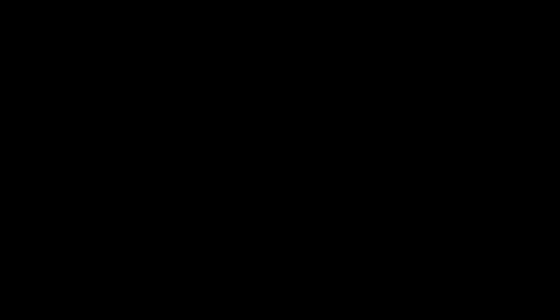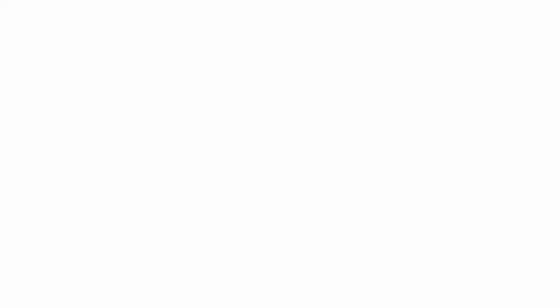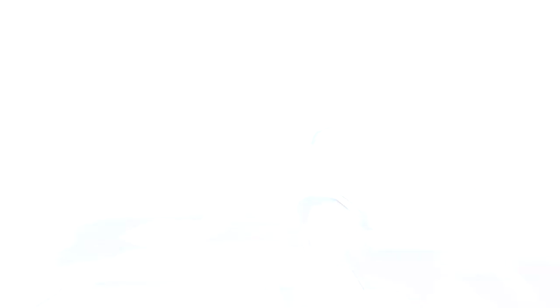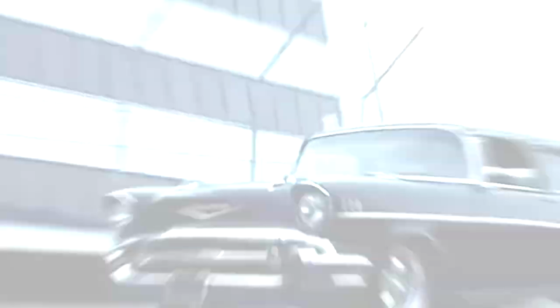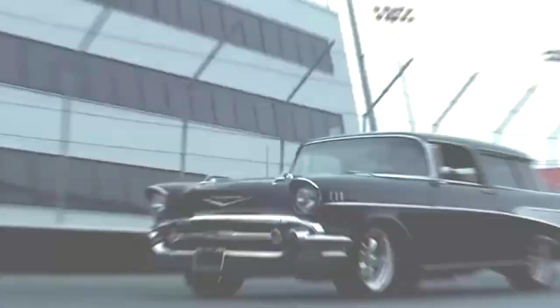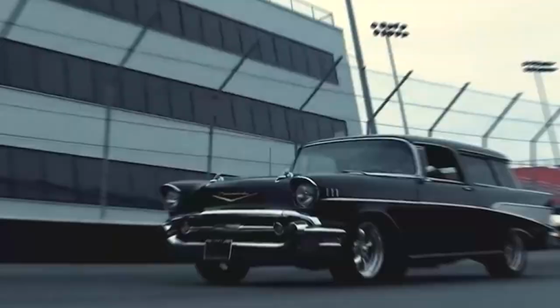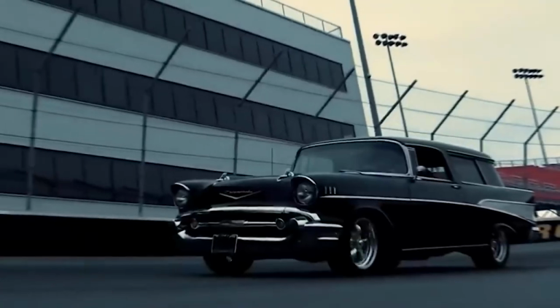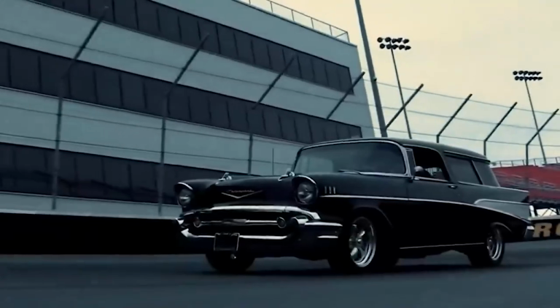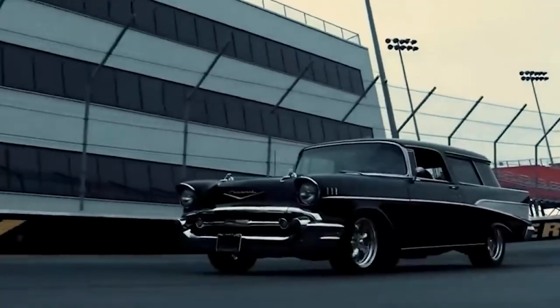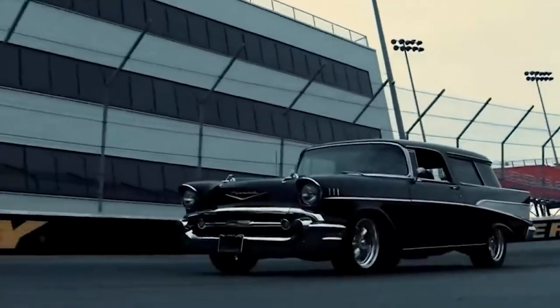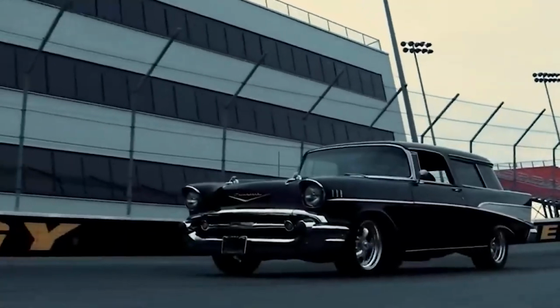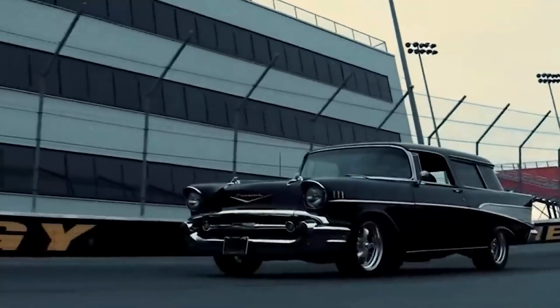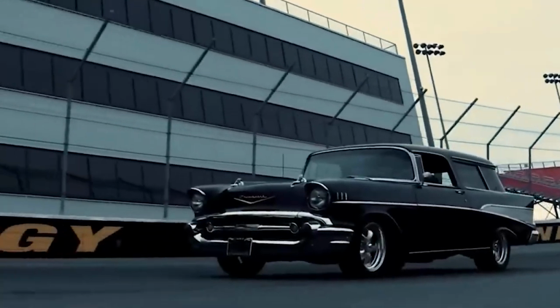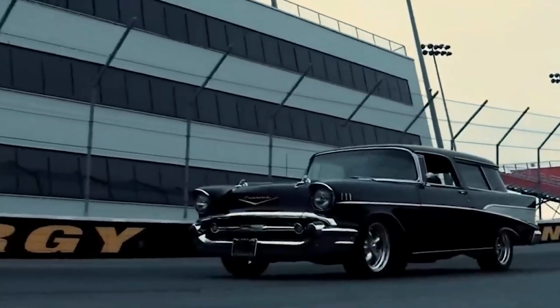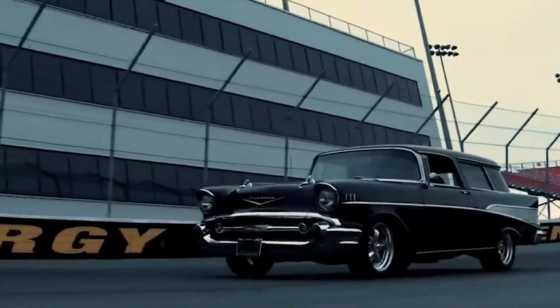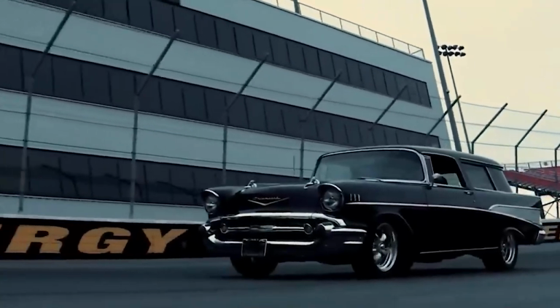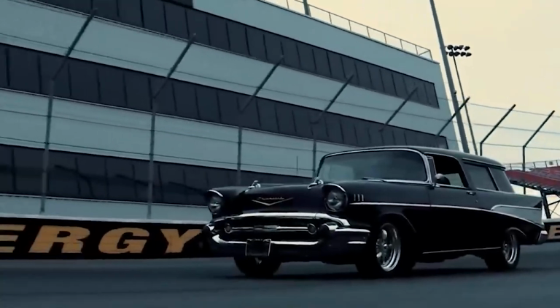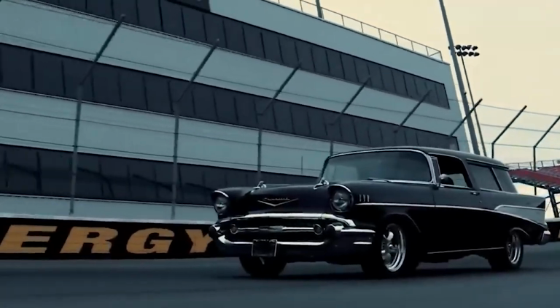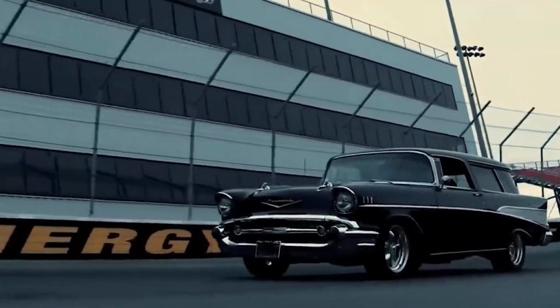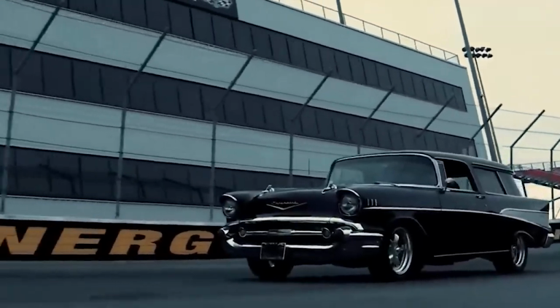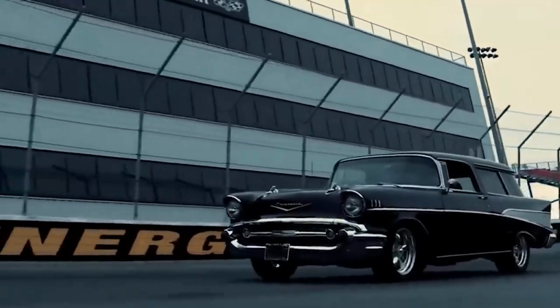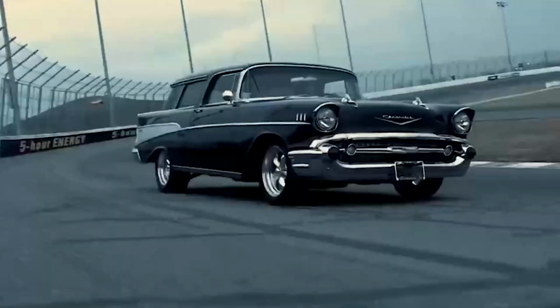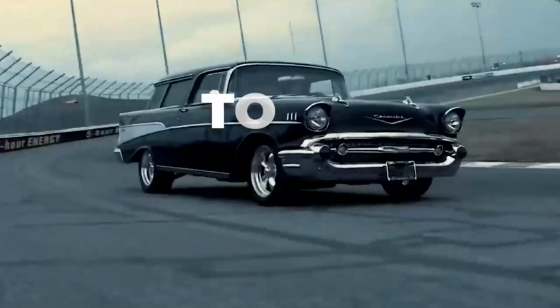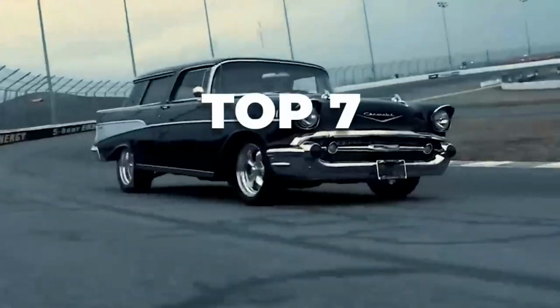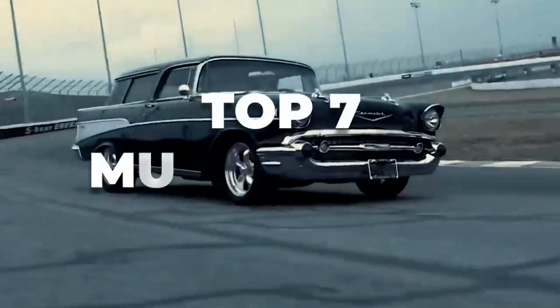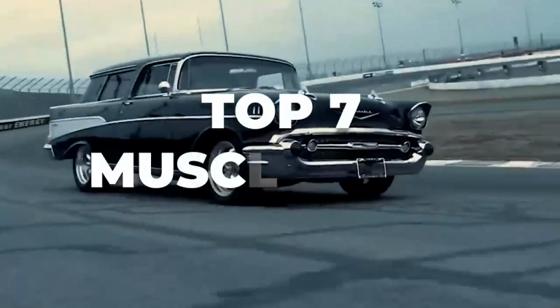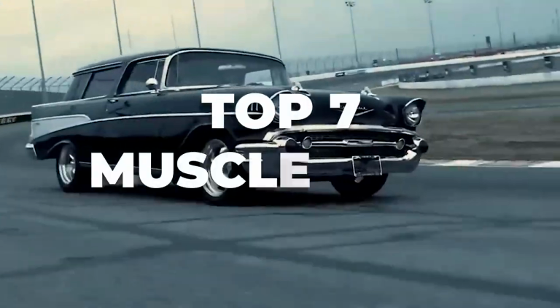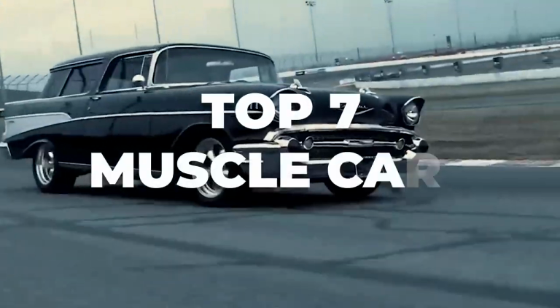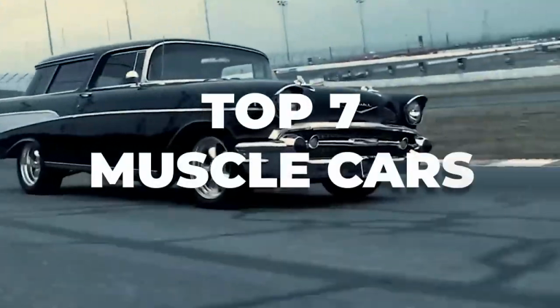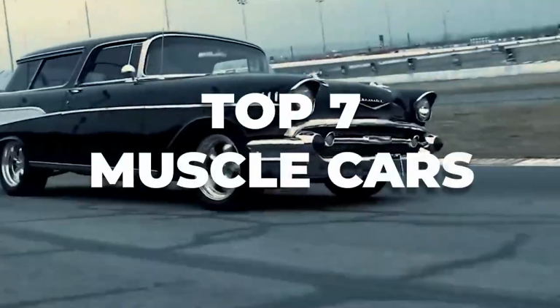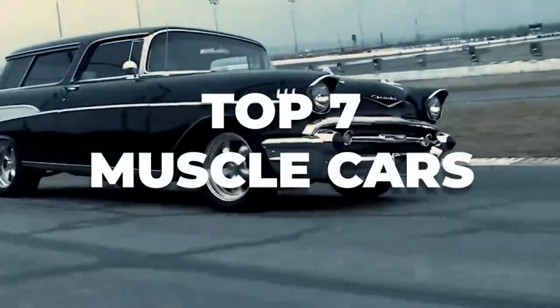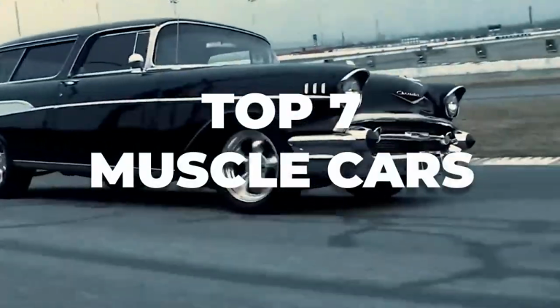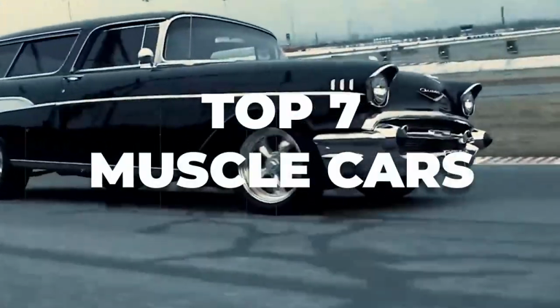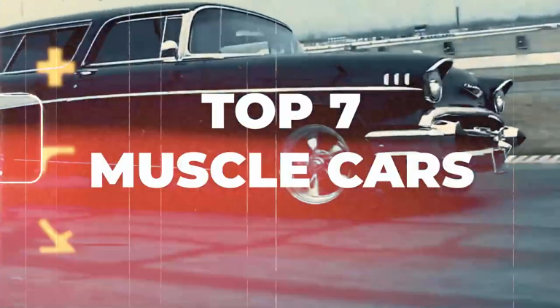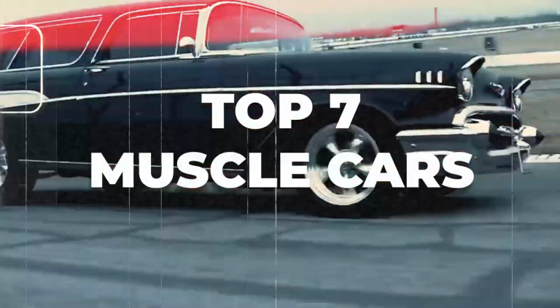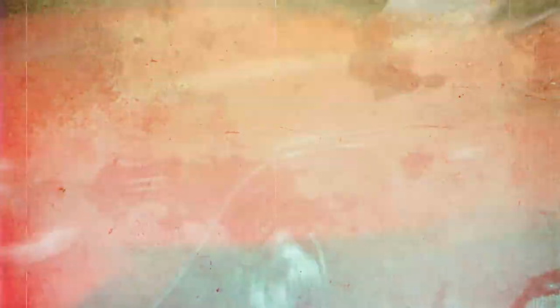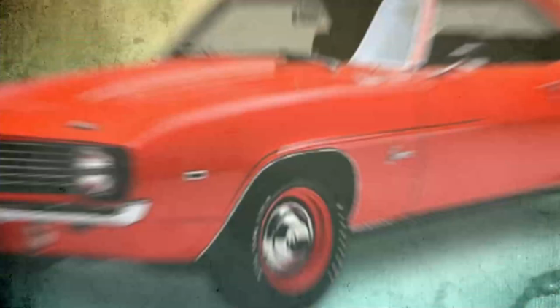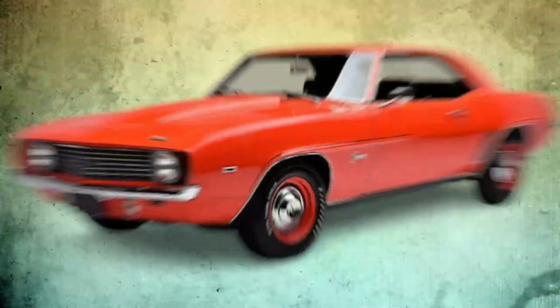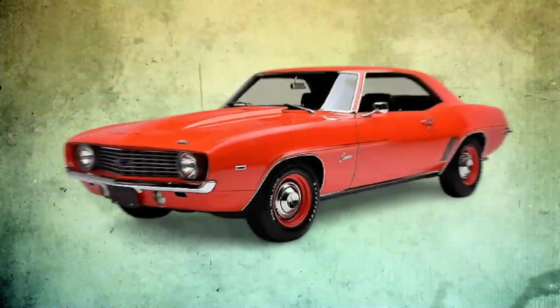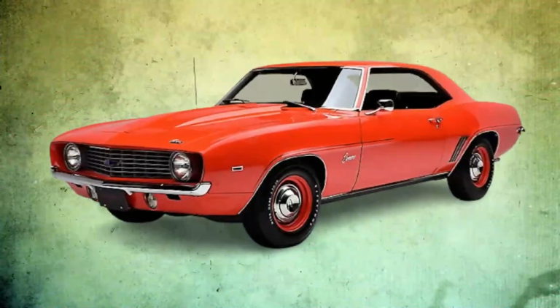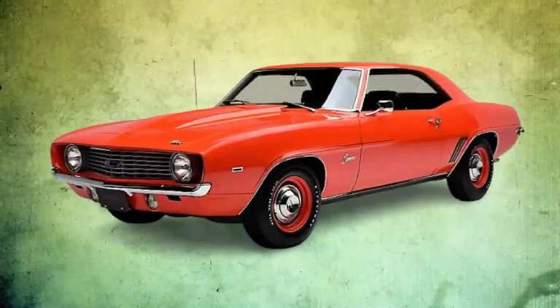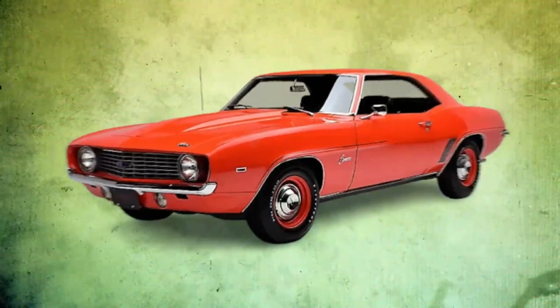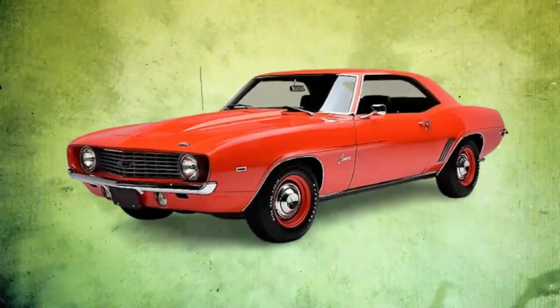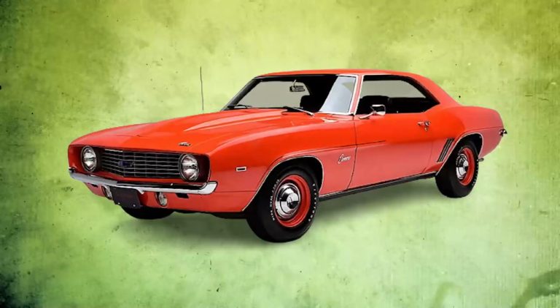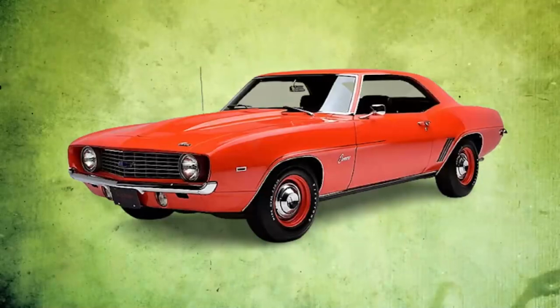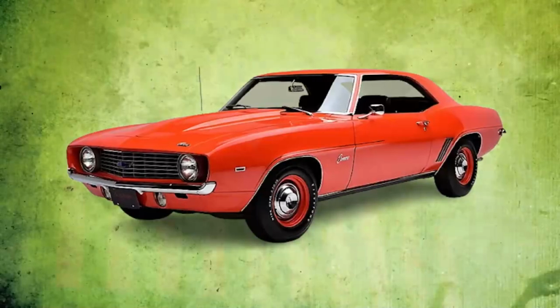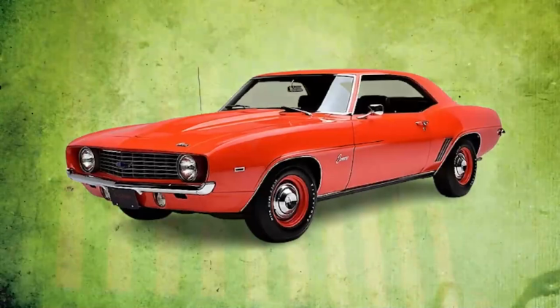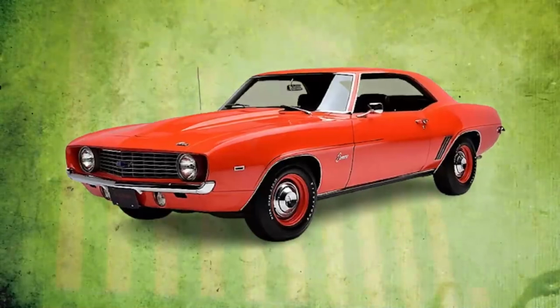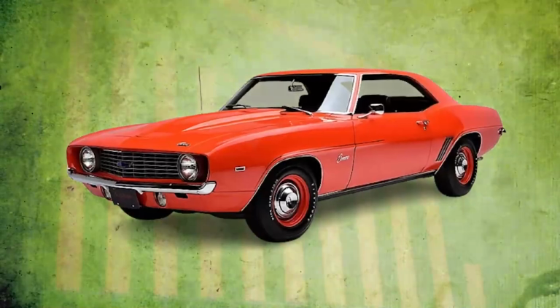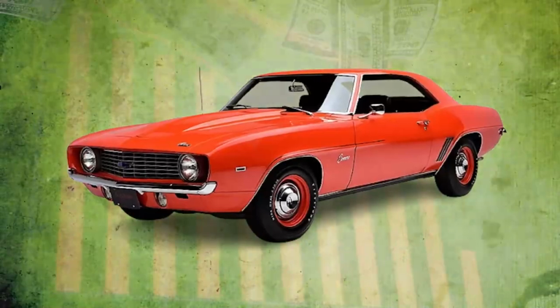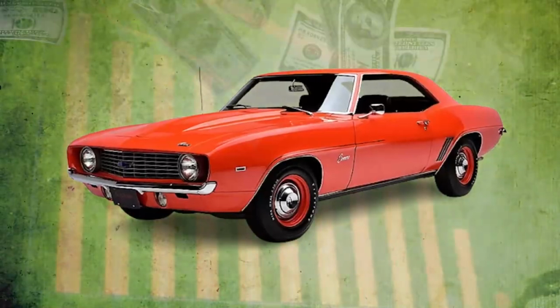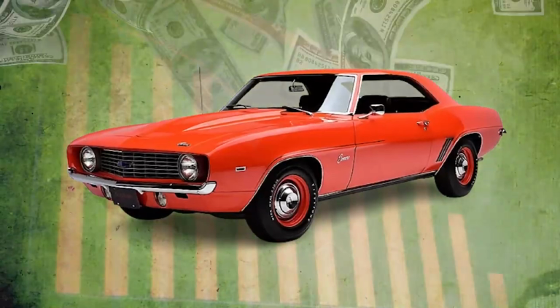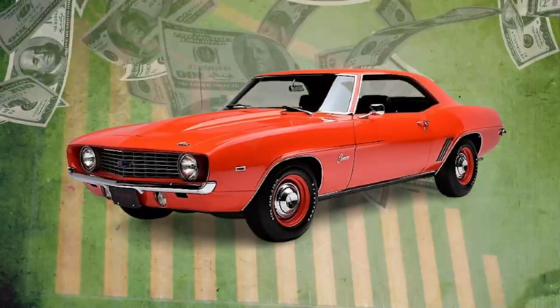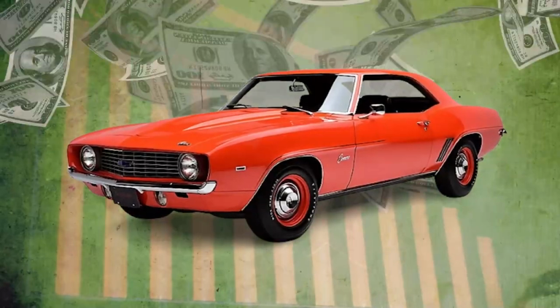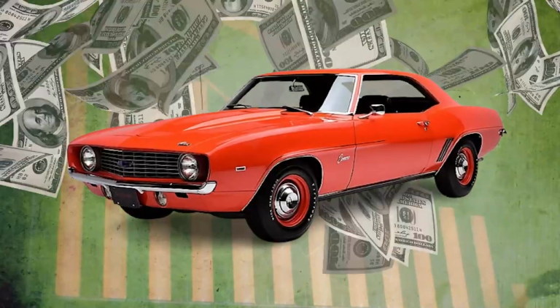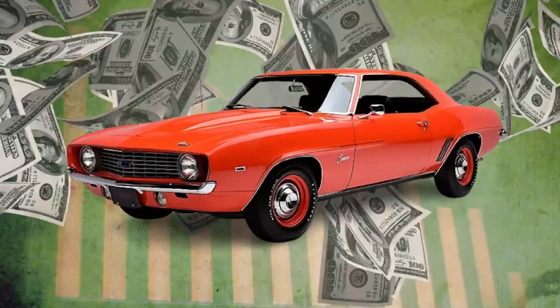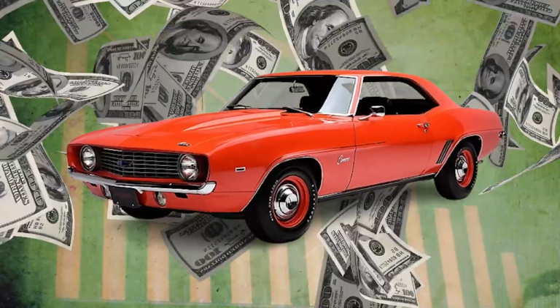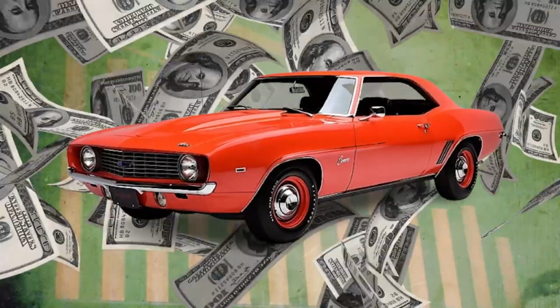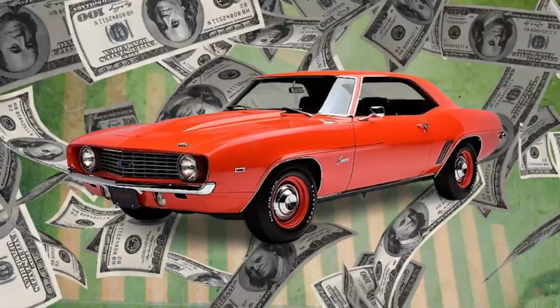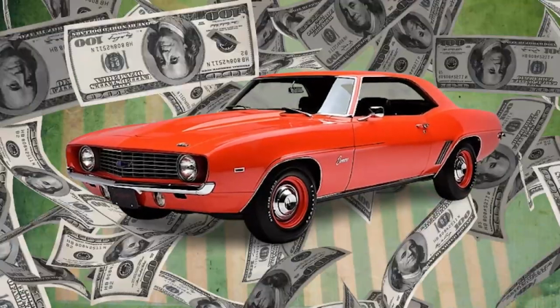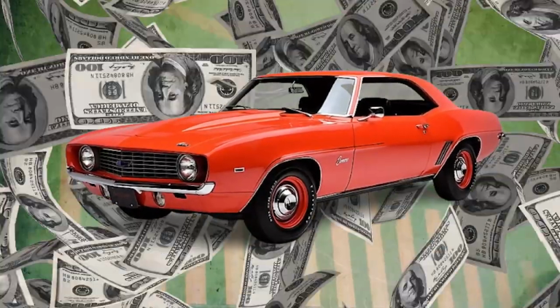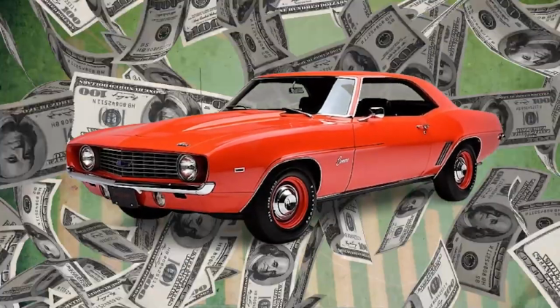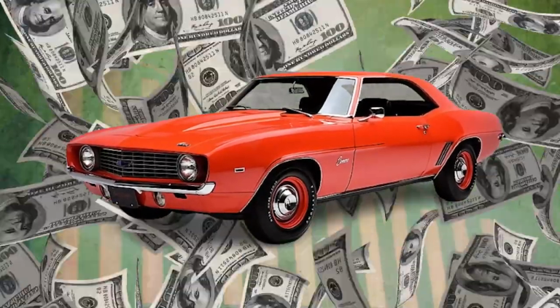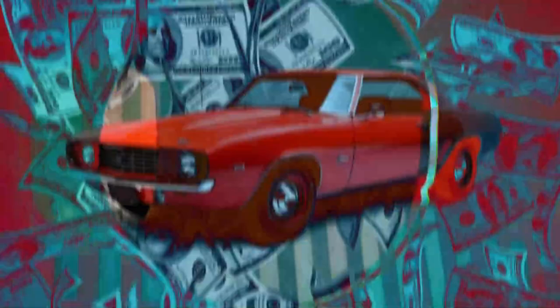In today's video, we're about to take a ride through the top seven muscle cars that are the stuff of legends and the bane of bank accounts.